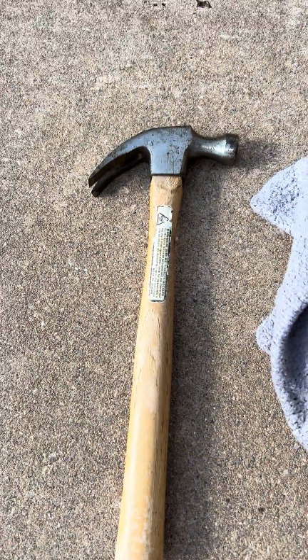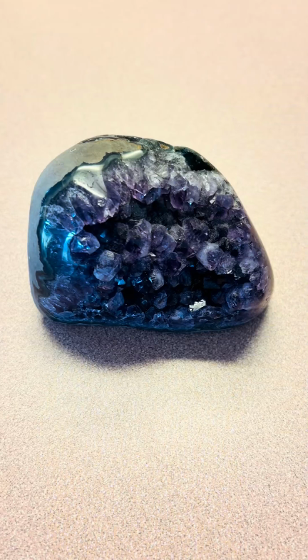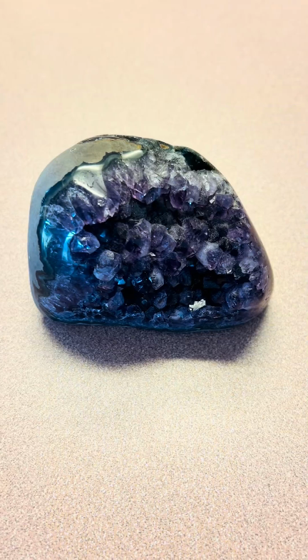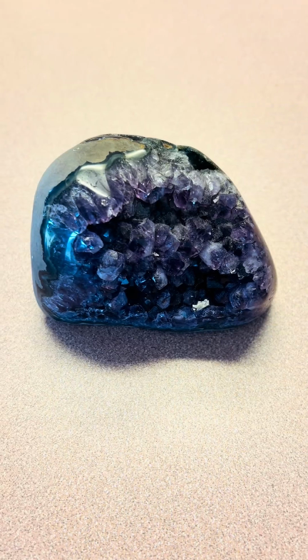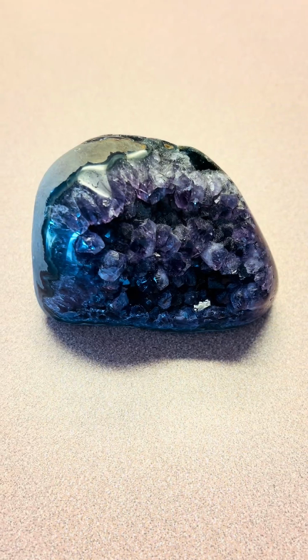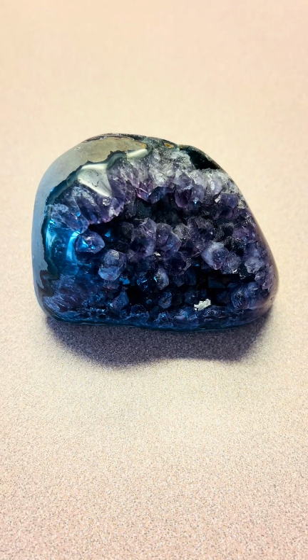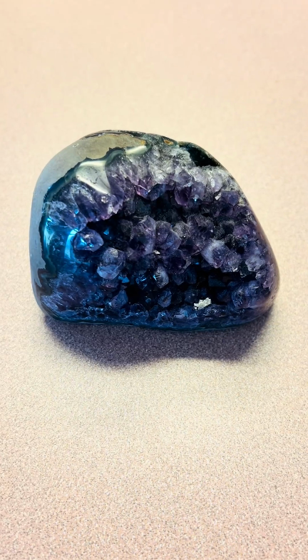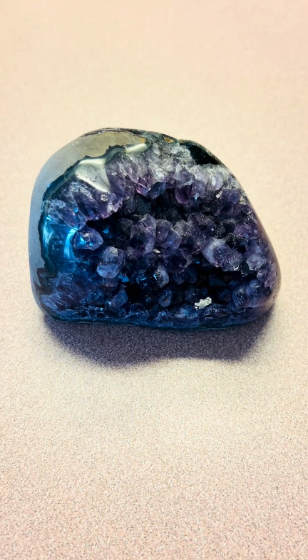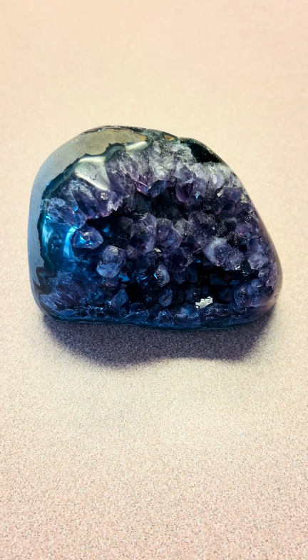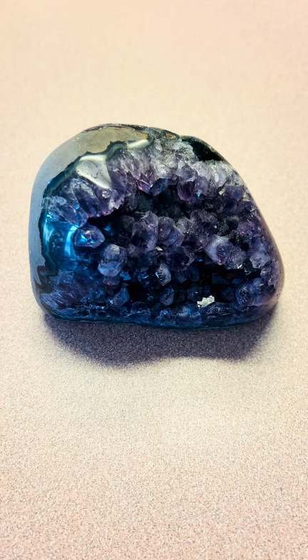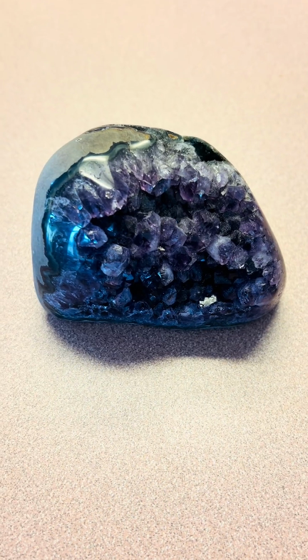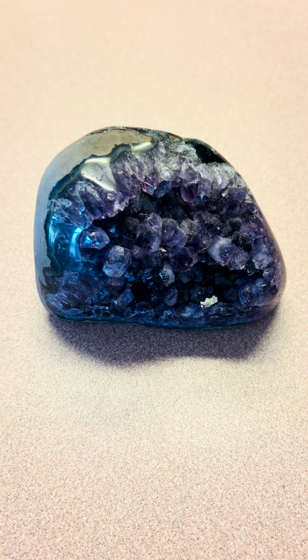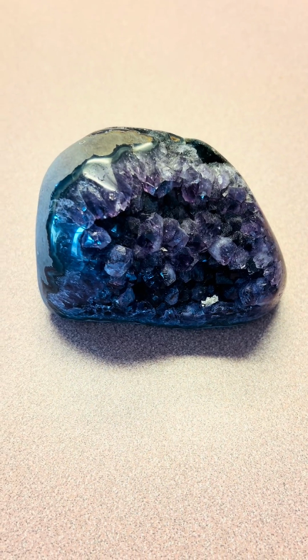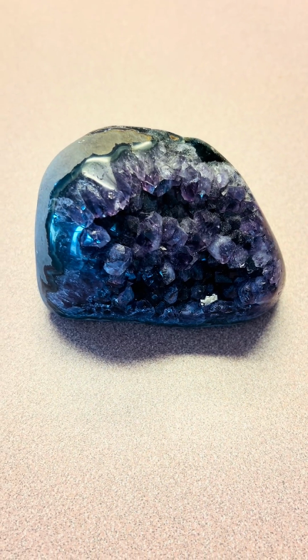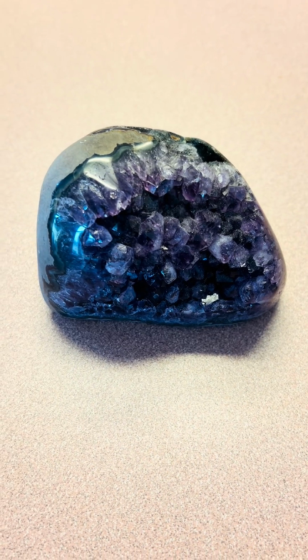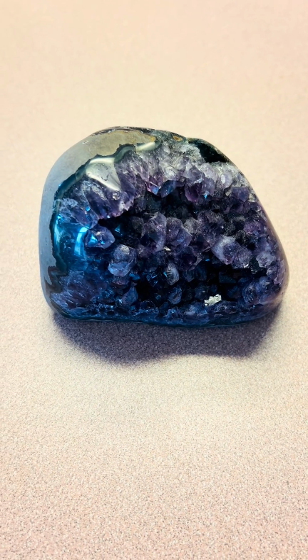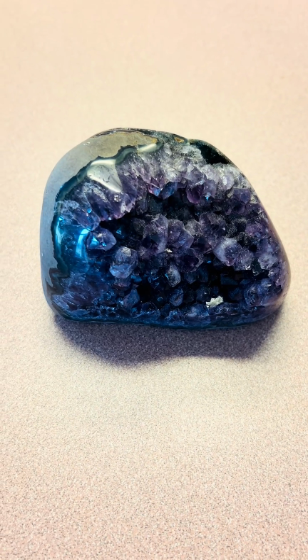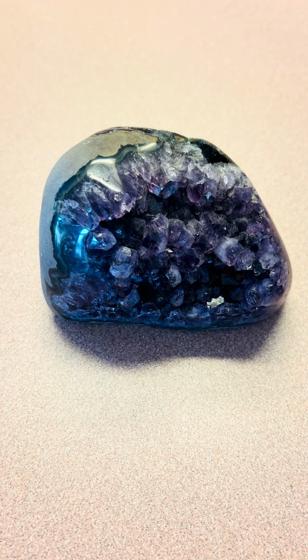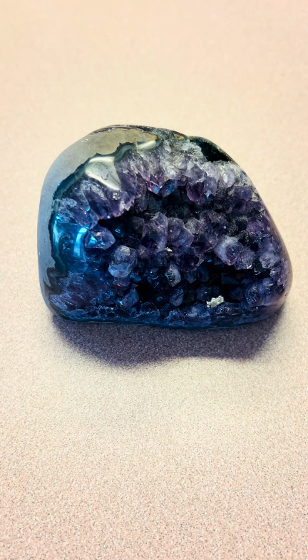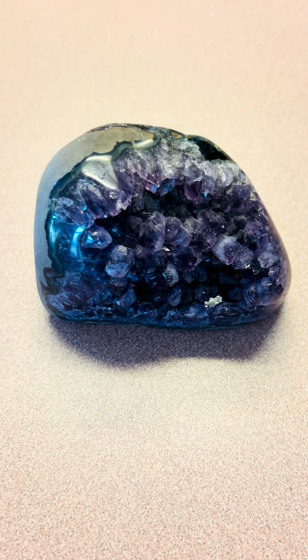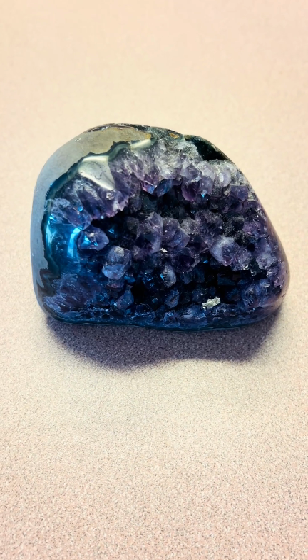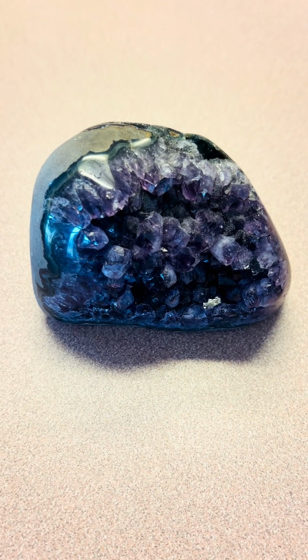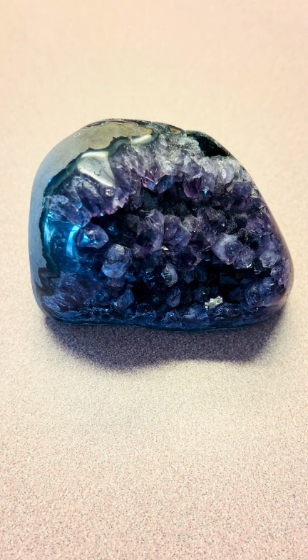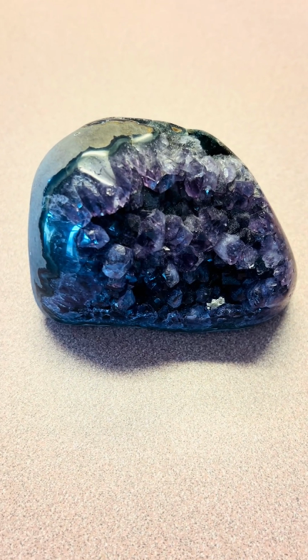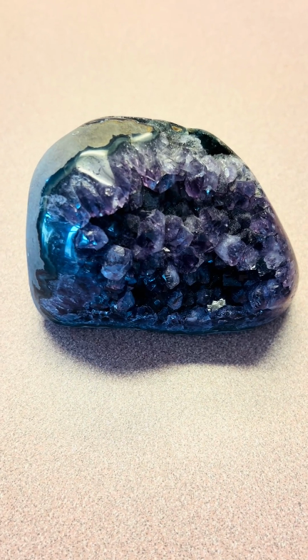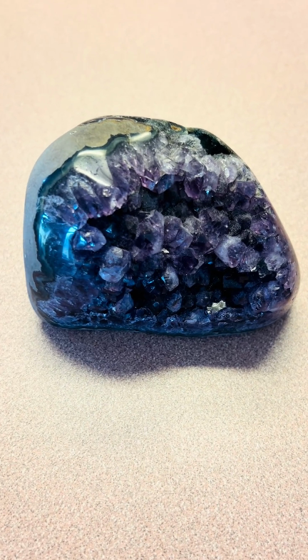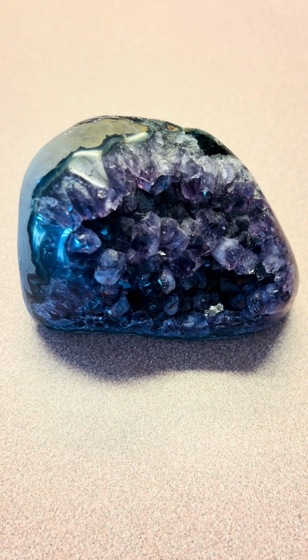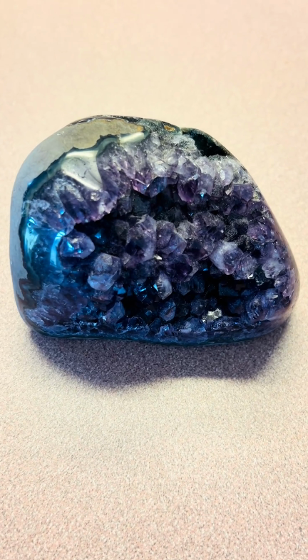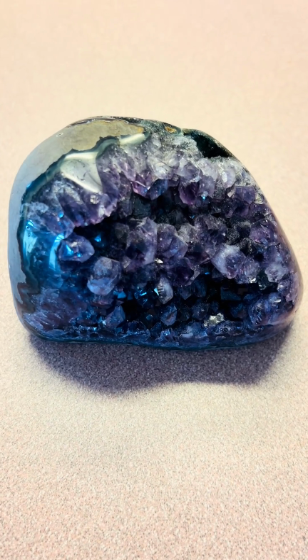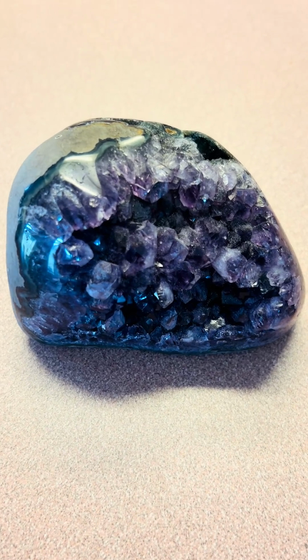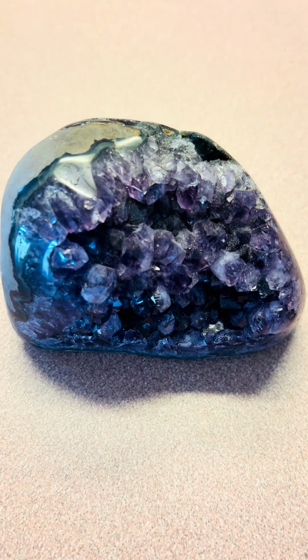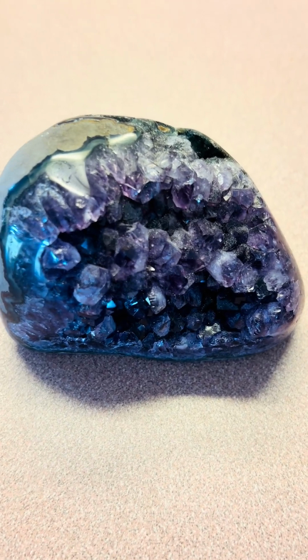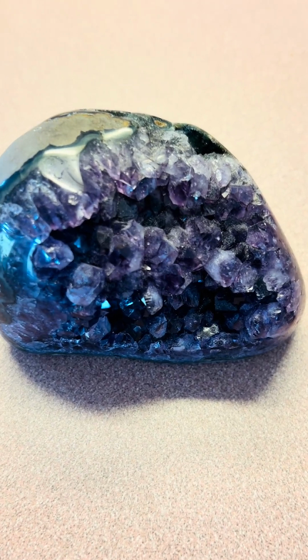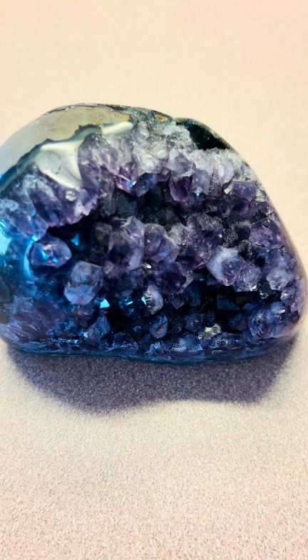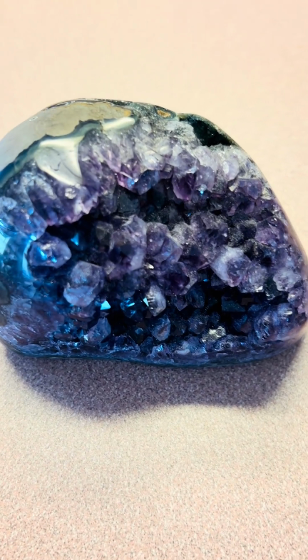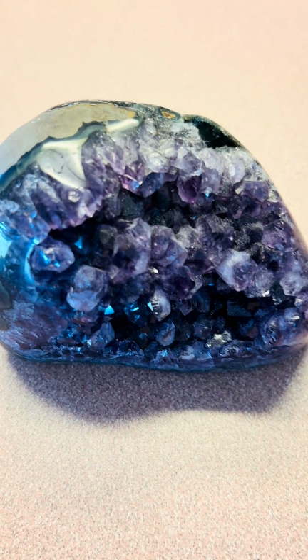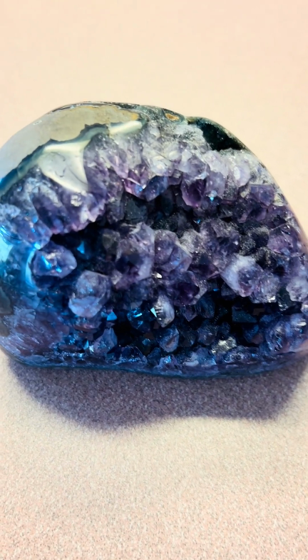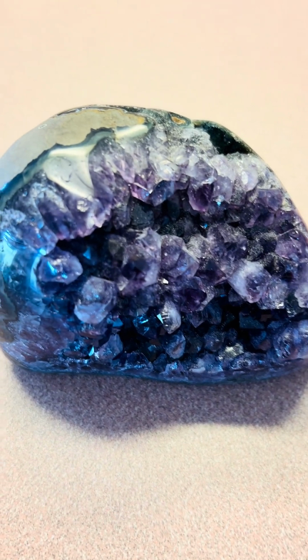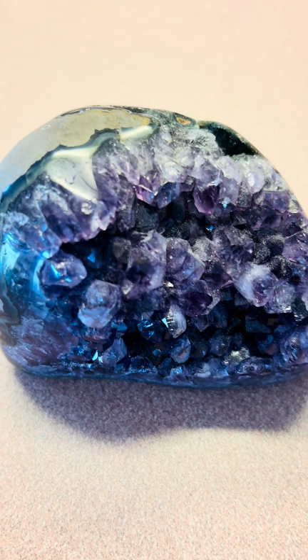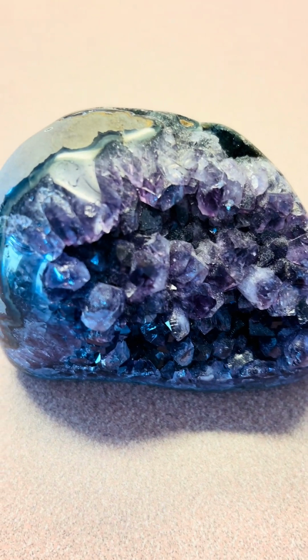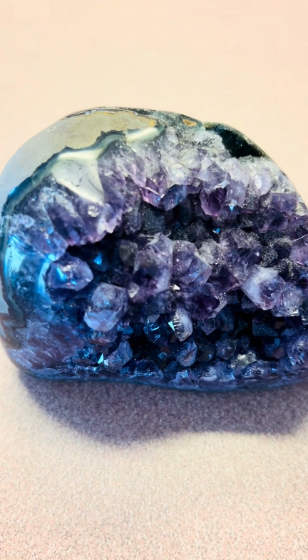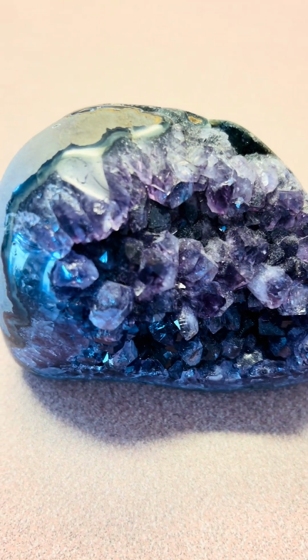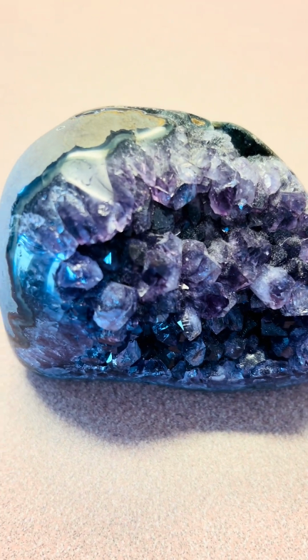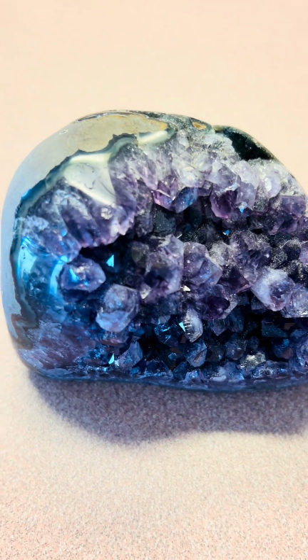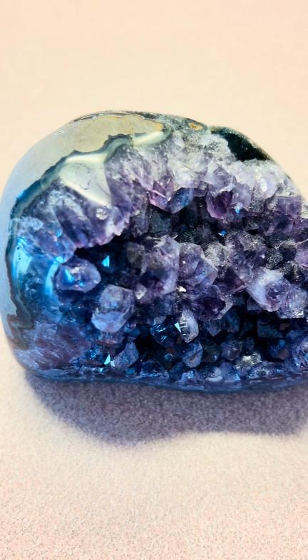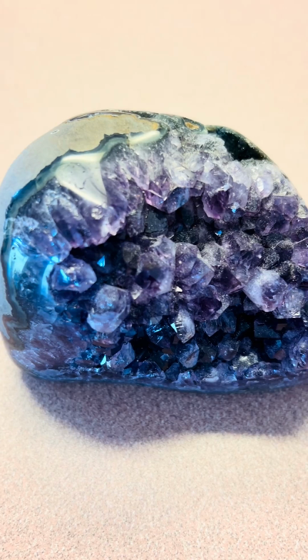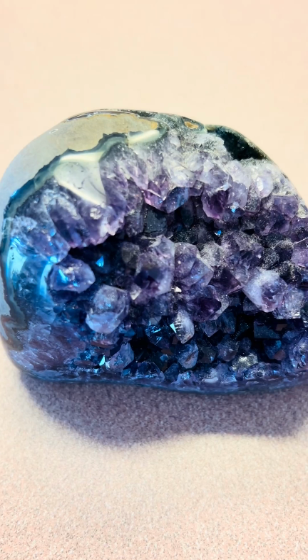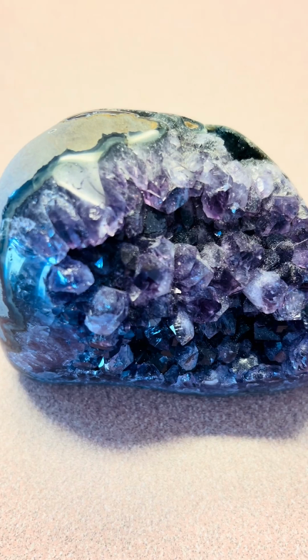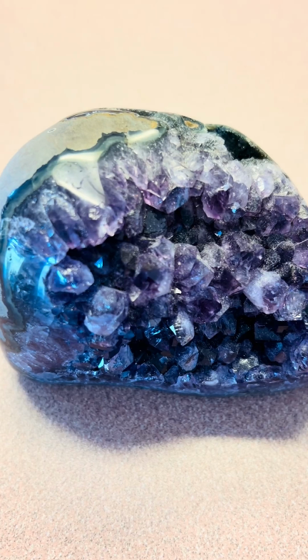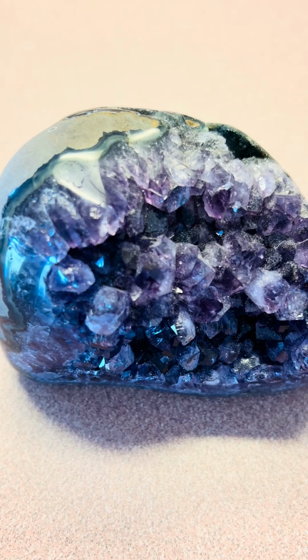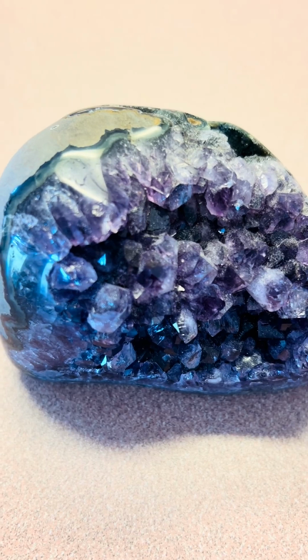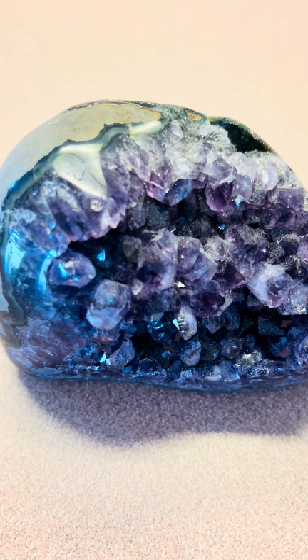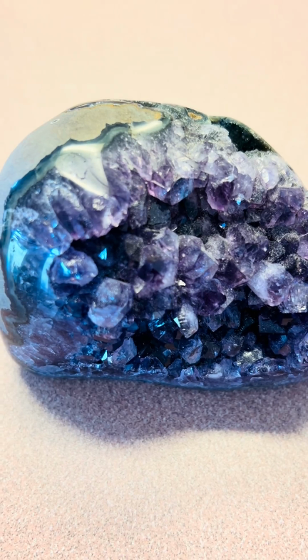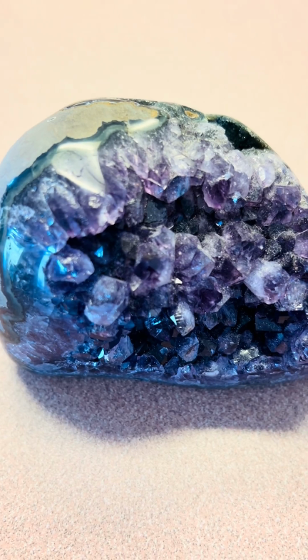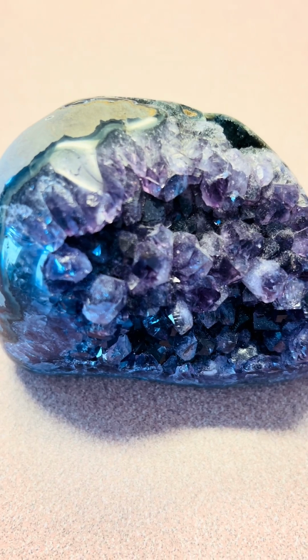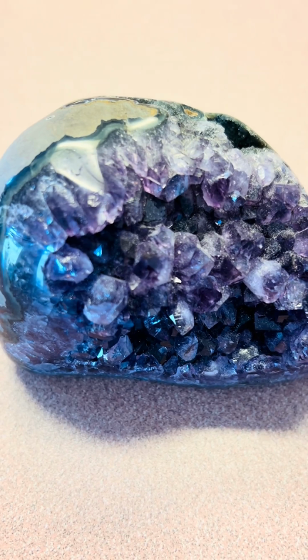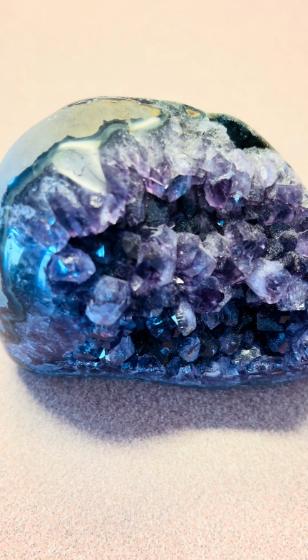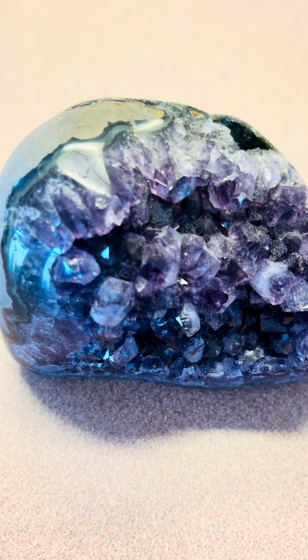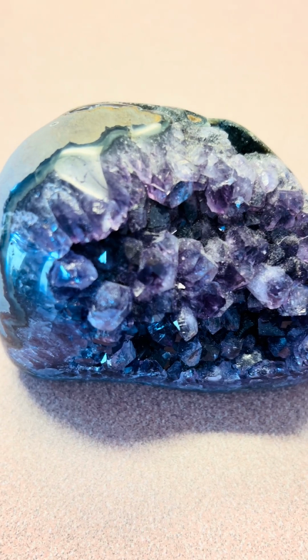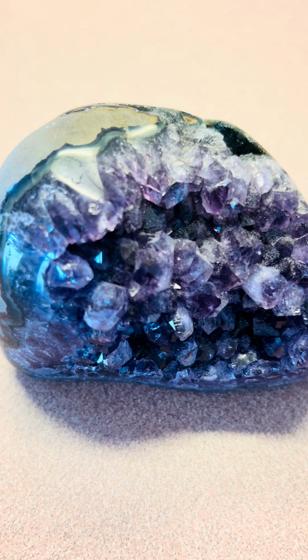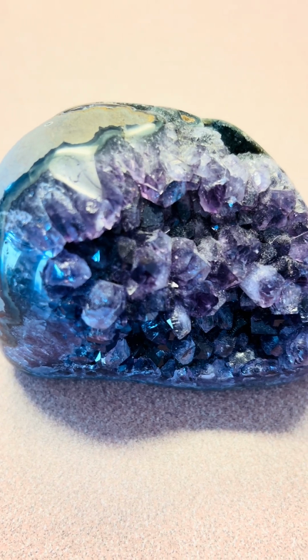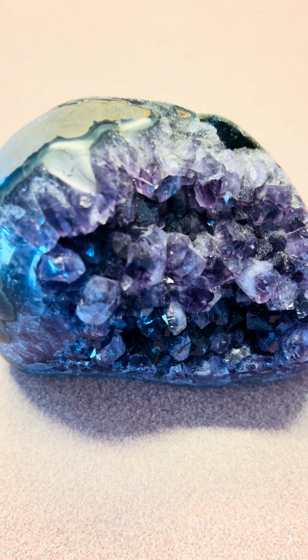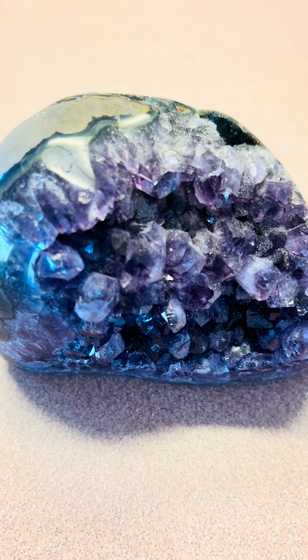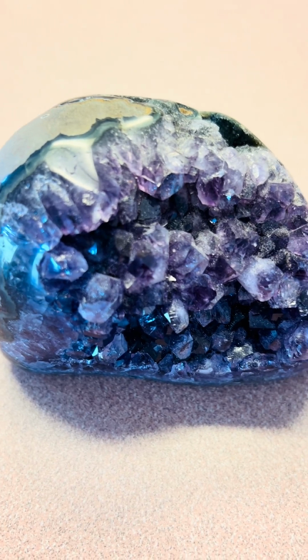This is a geode. It's a hollow rock filled with minerals. This one is purple, which is amethyst.